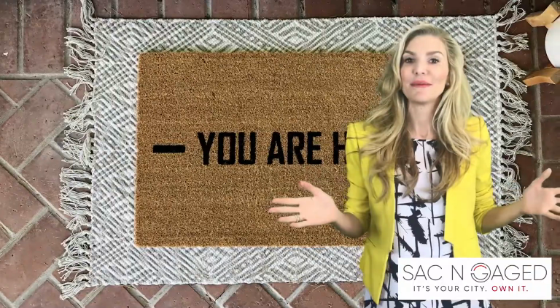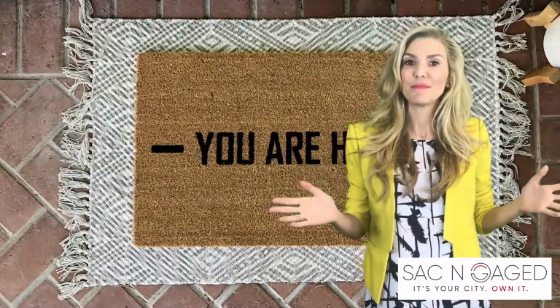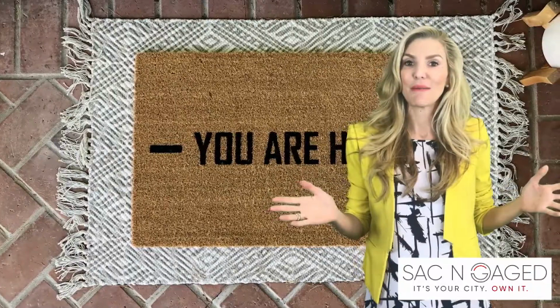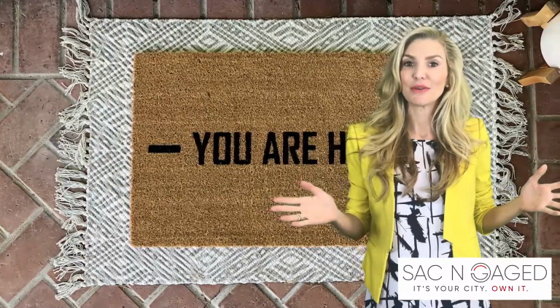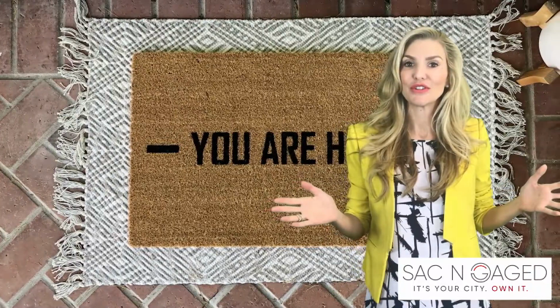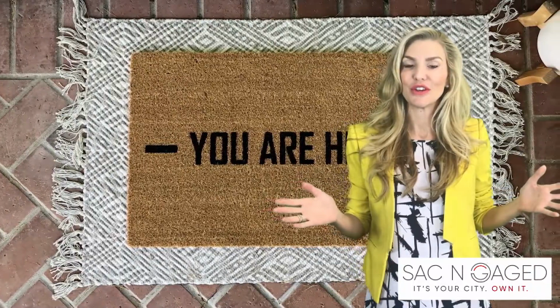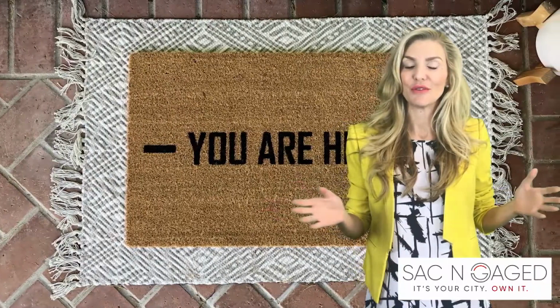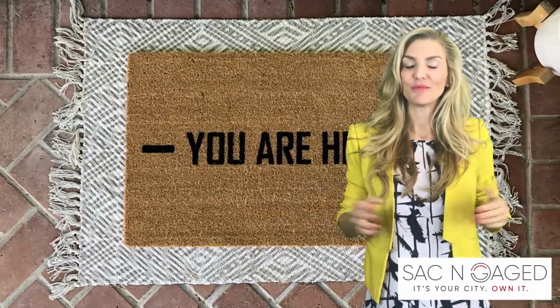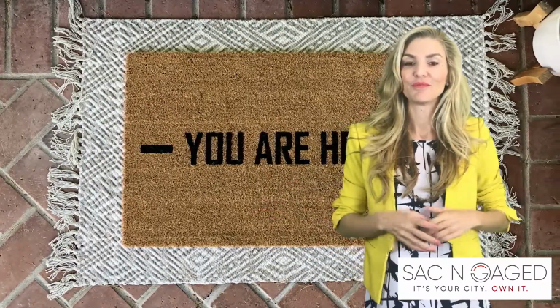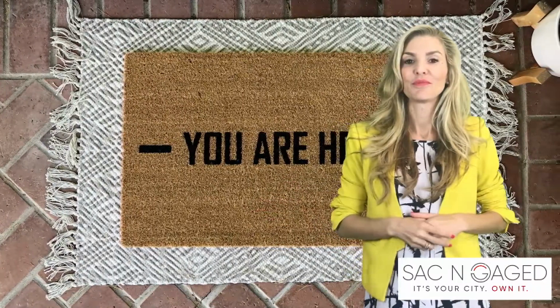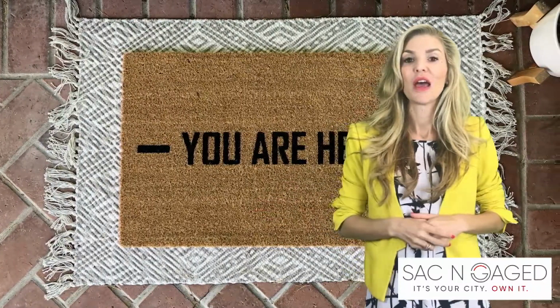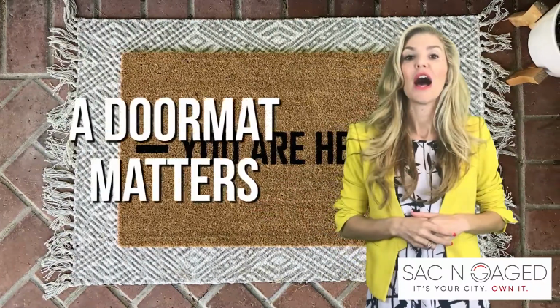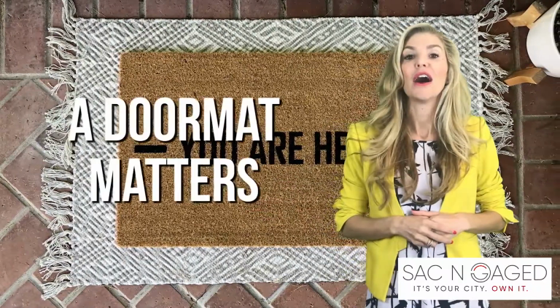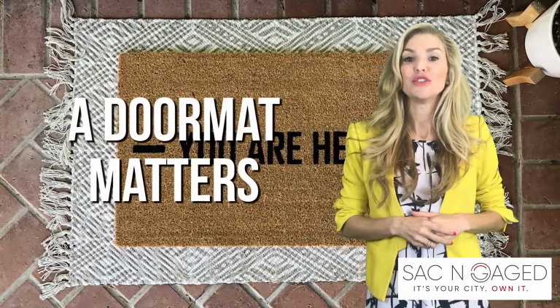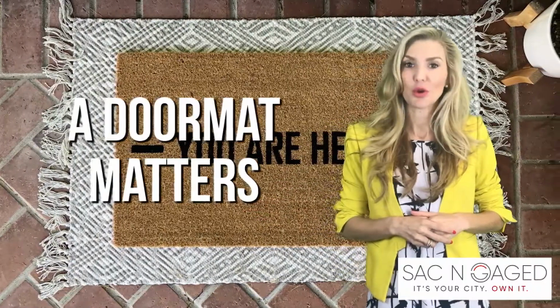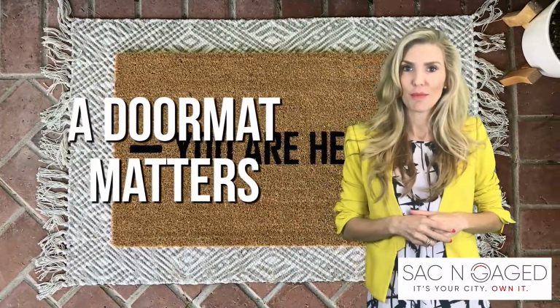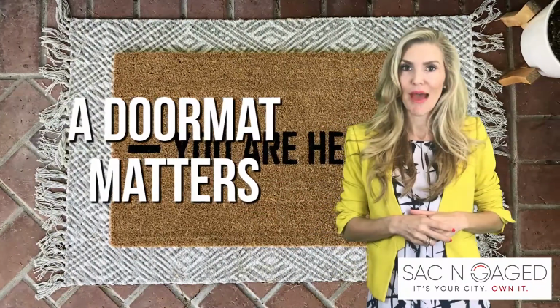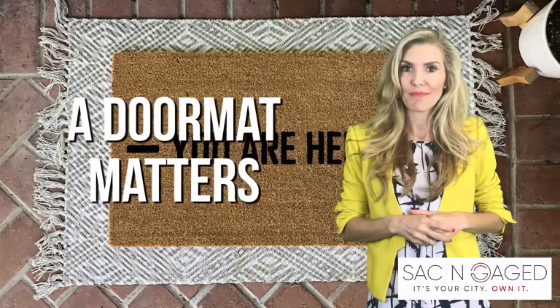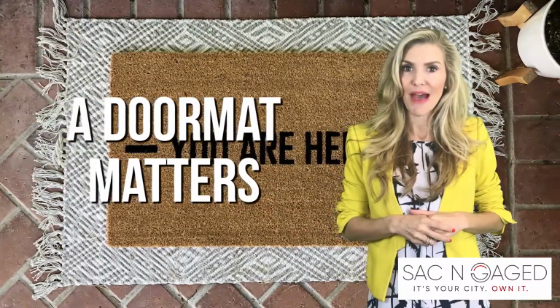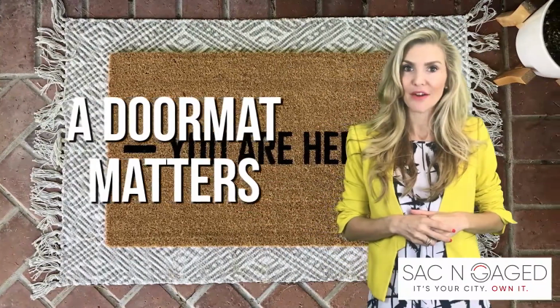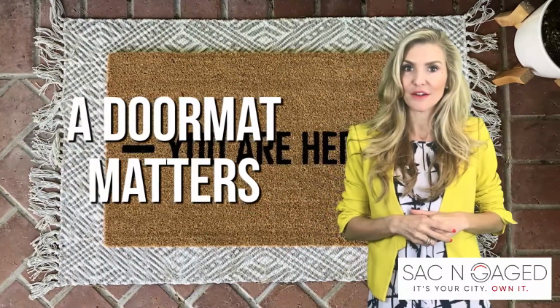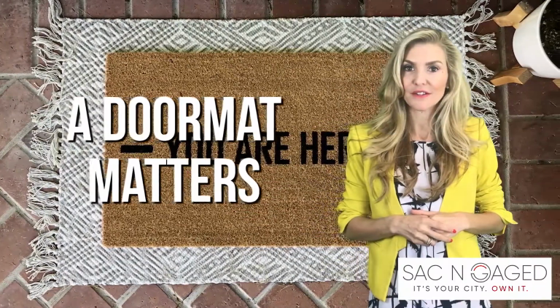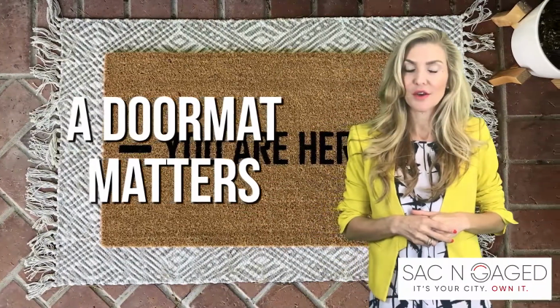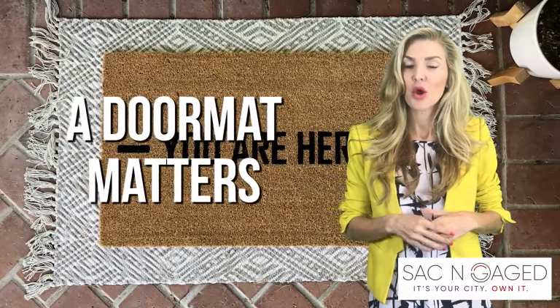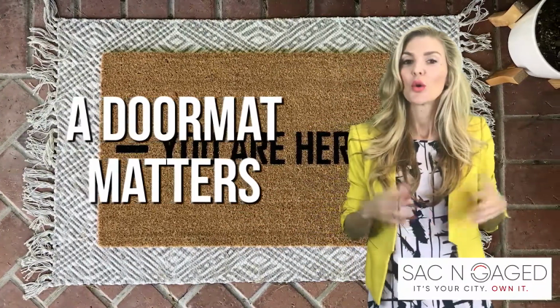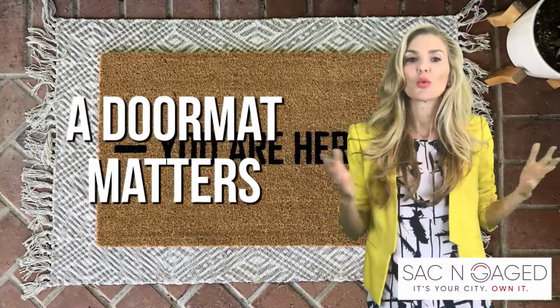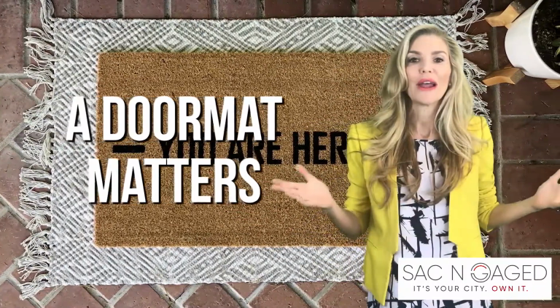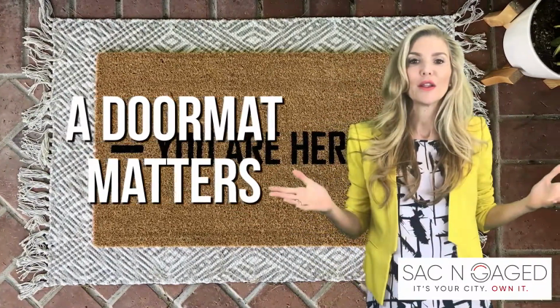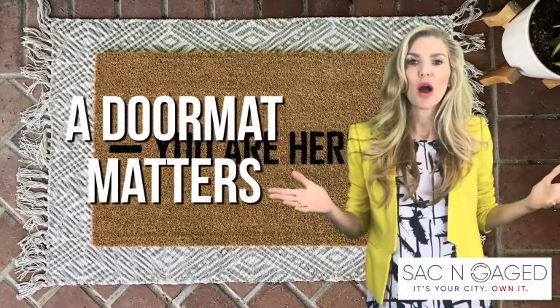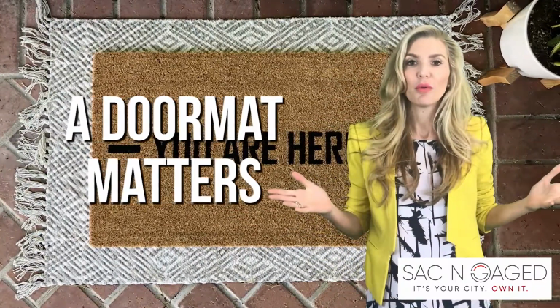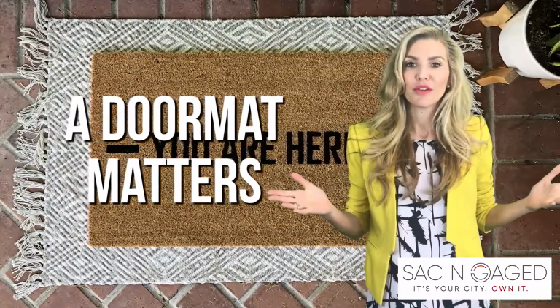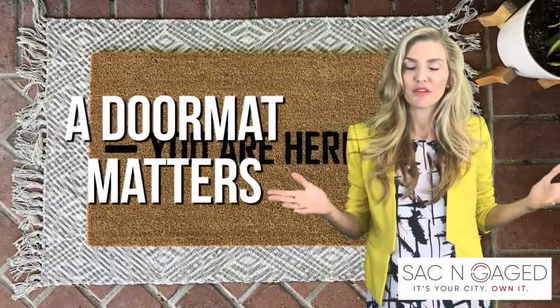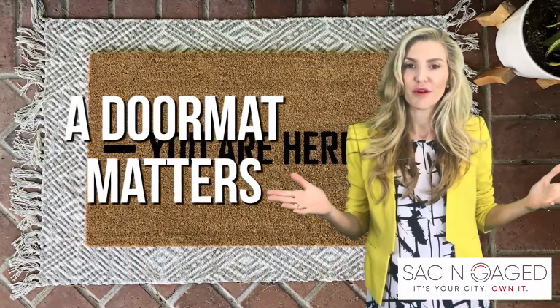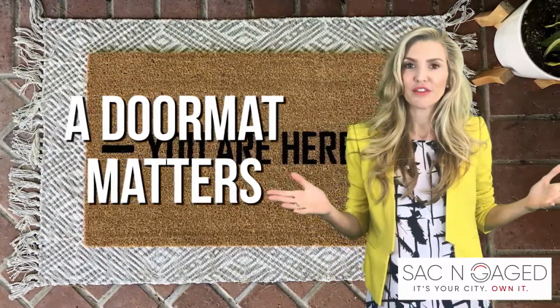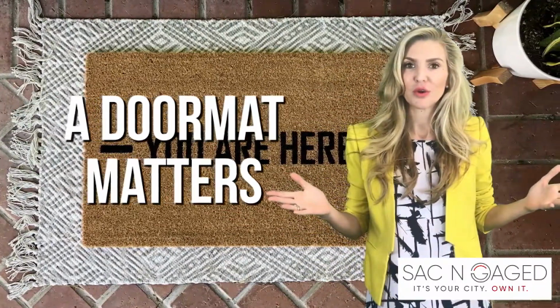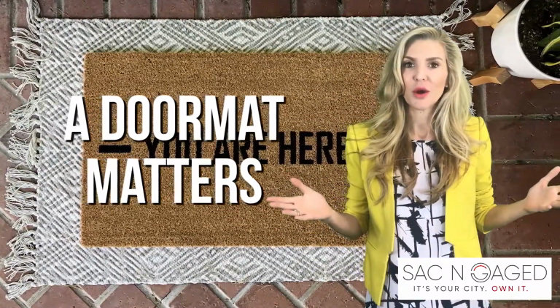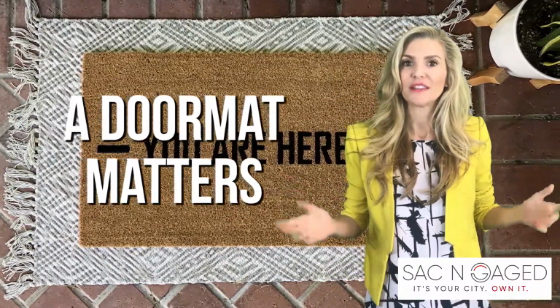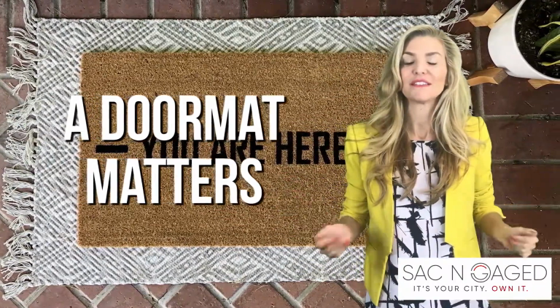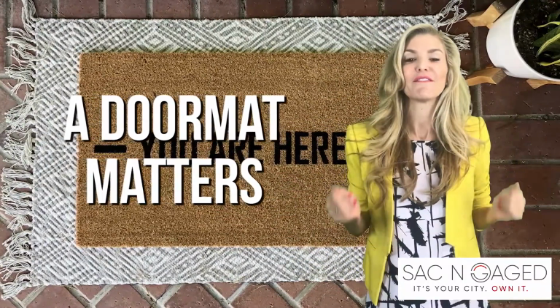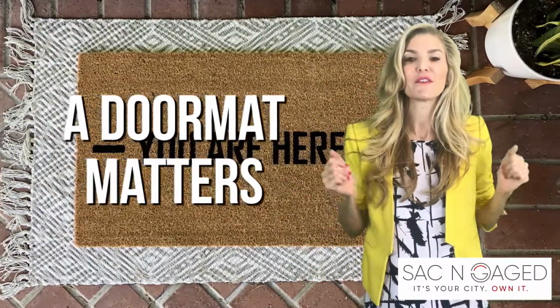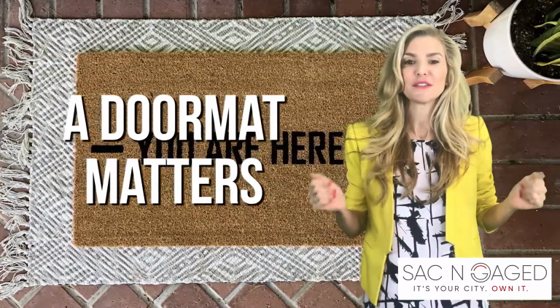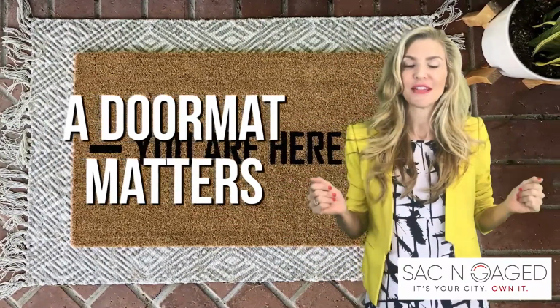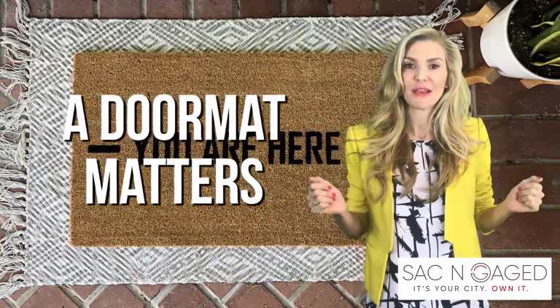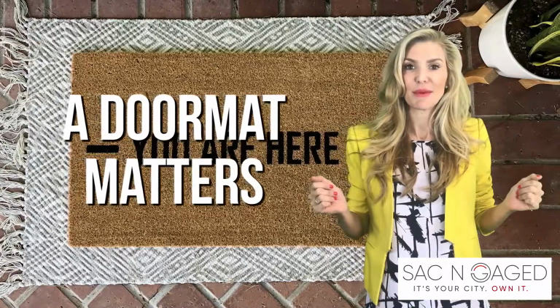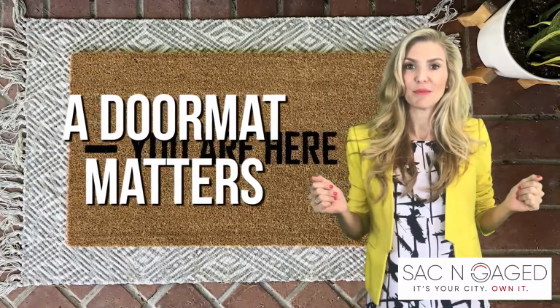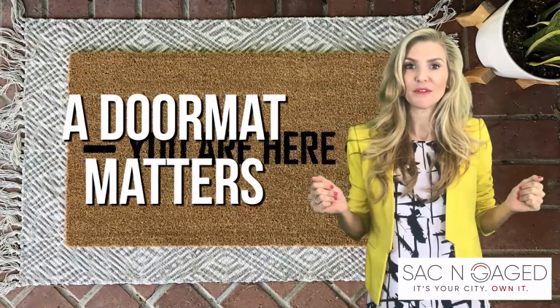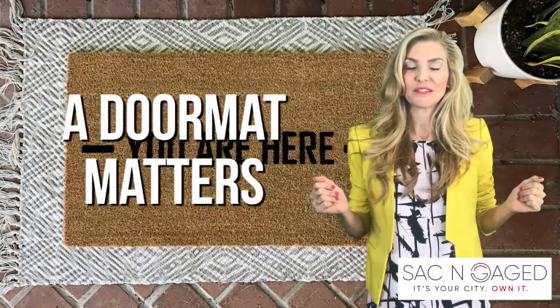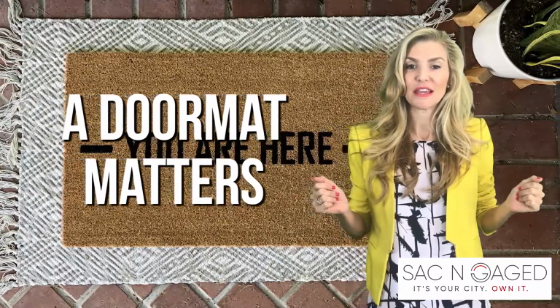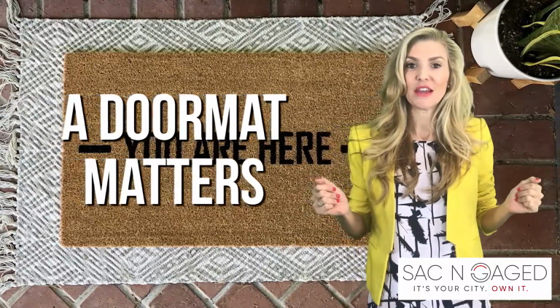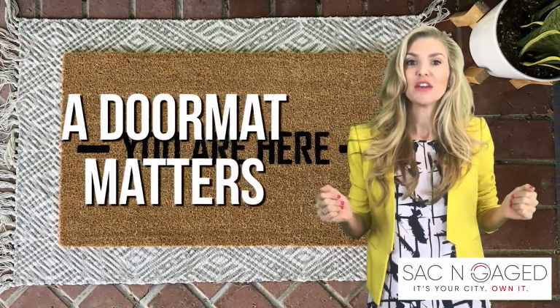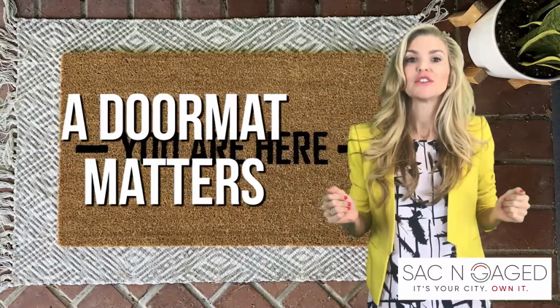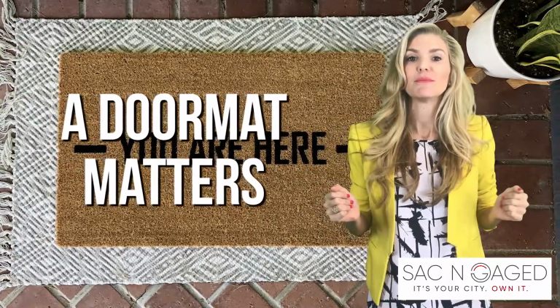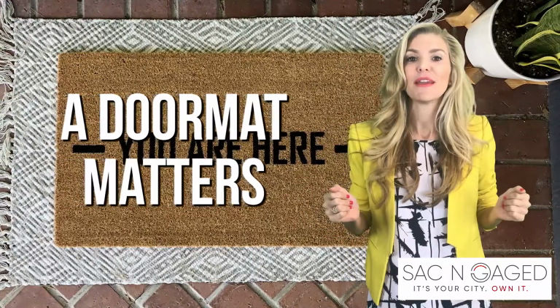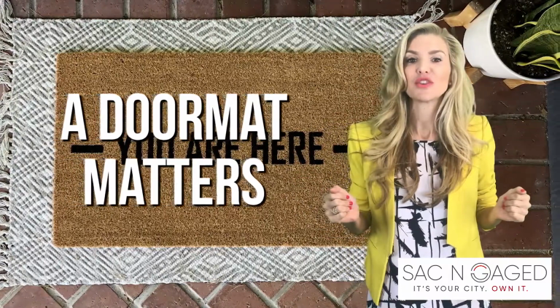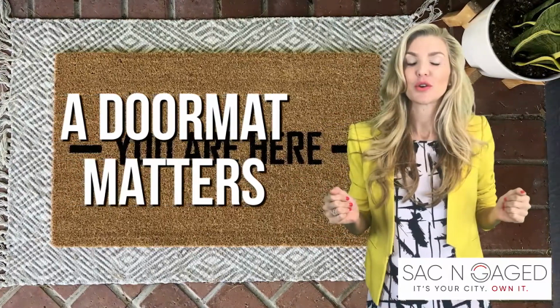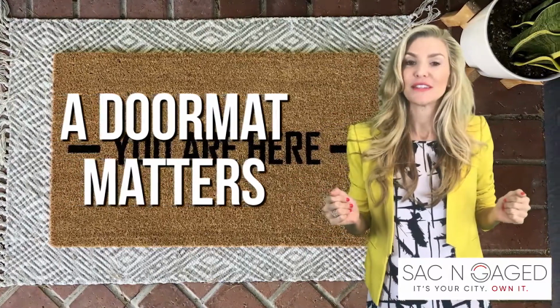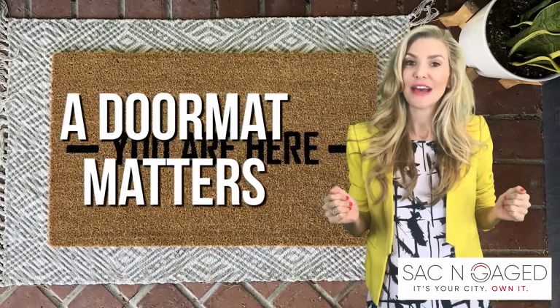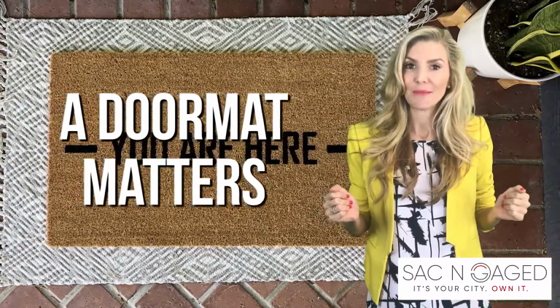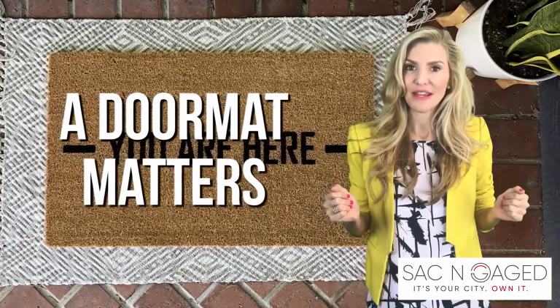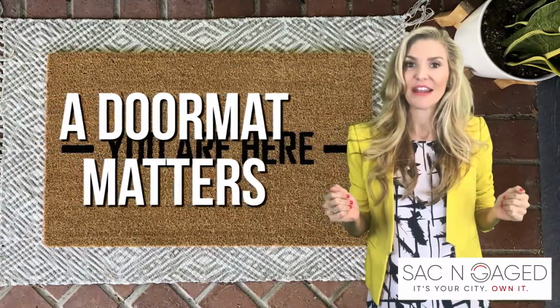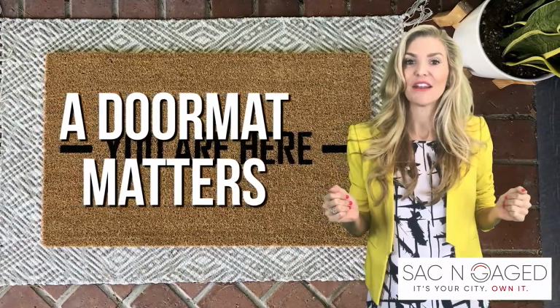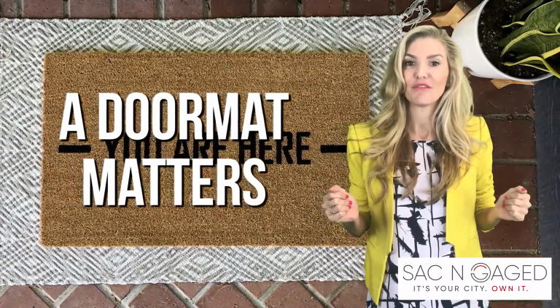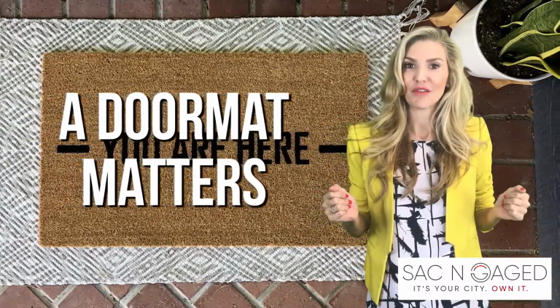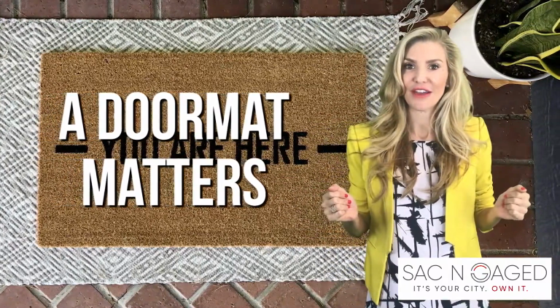Tip number two: a doormat matters. Right along with your front door, it's the first thing people see, so make sure it's updated and fresh.